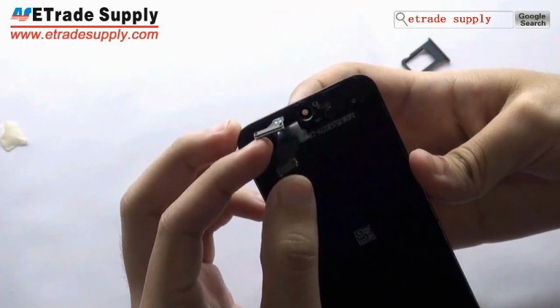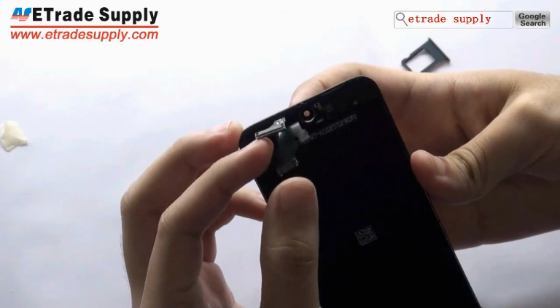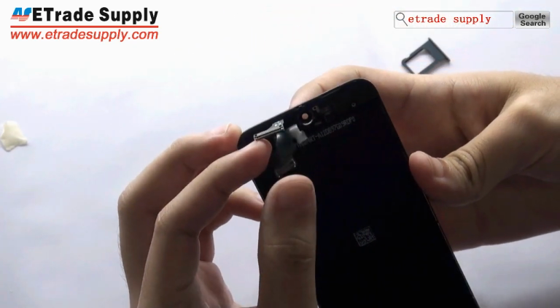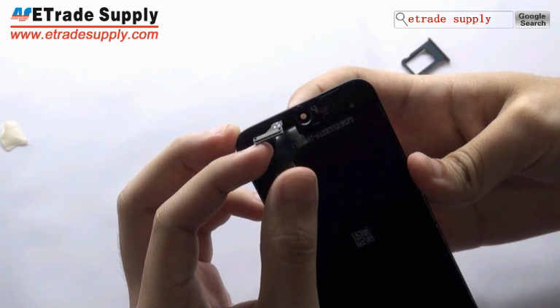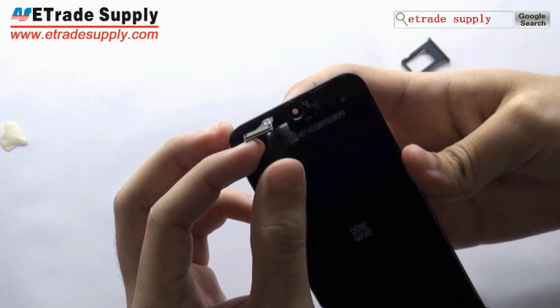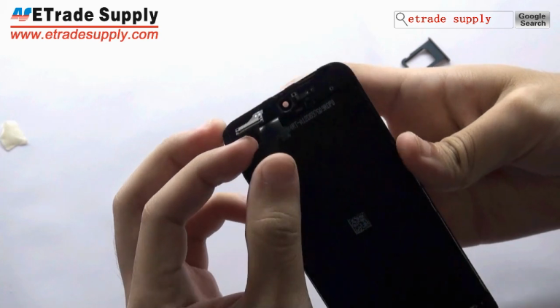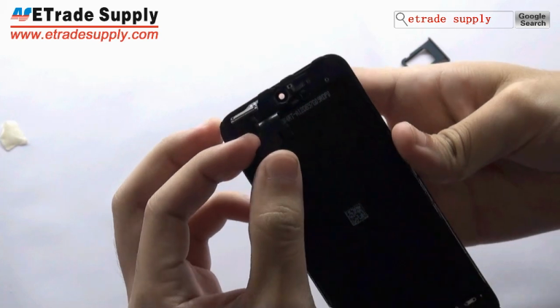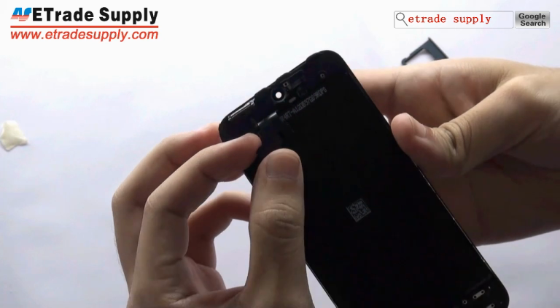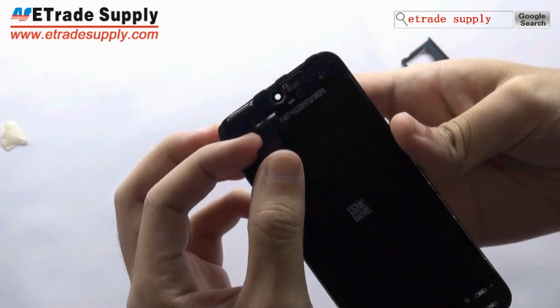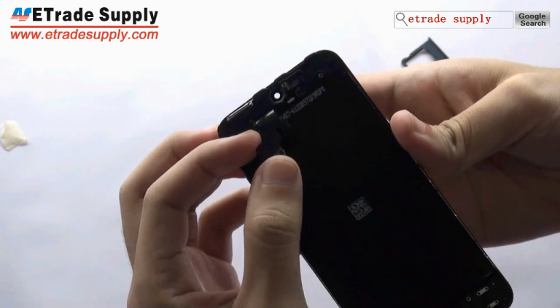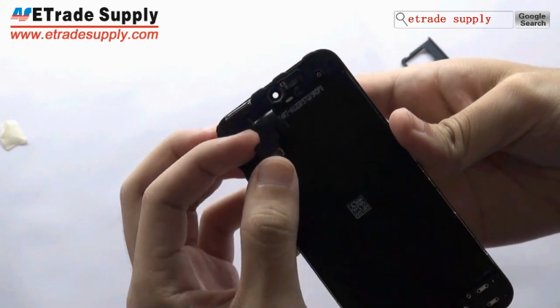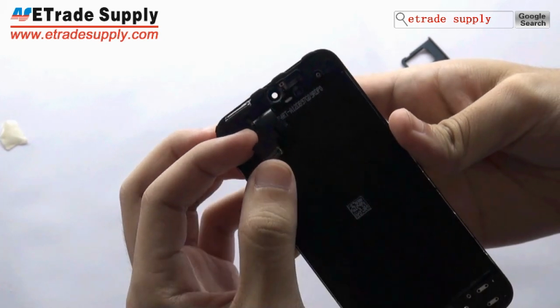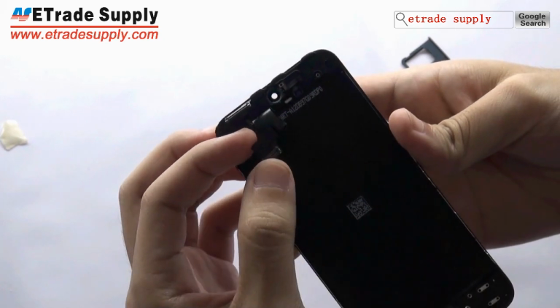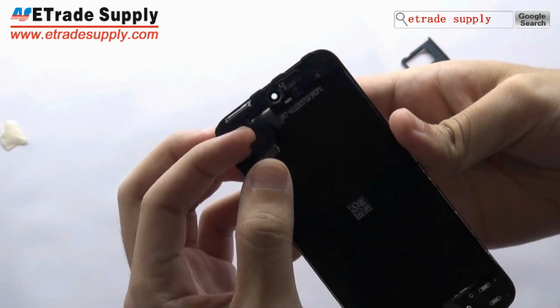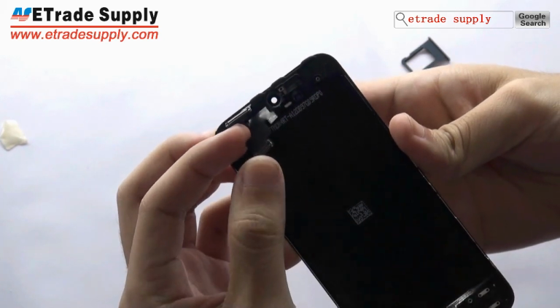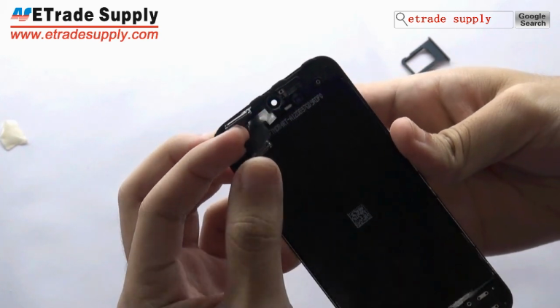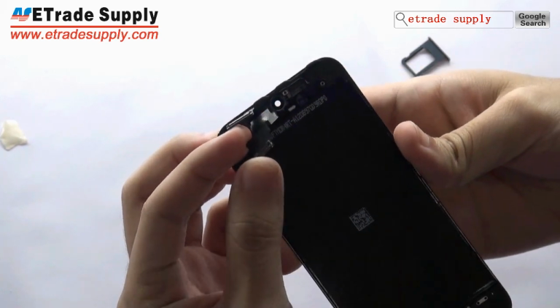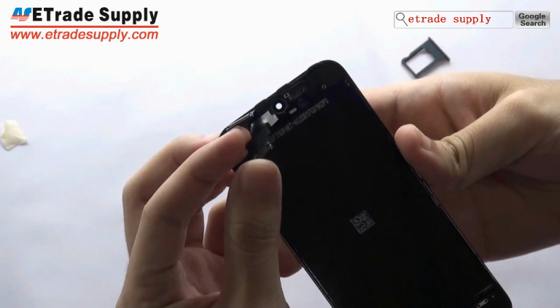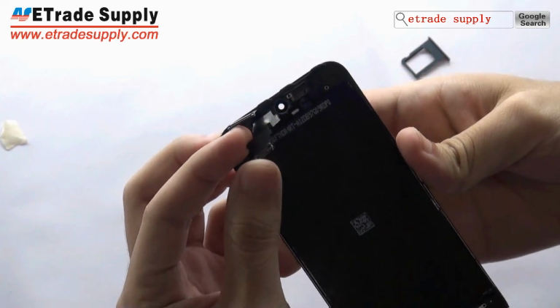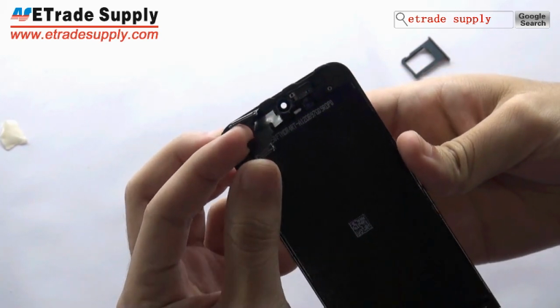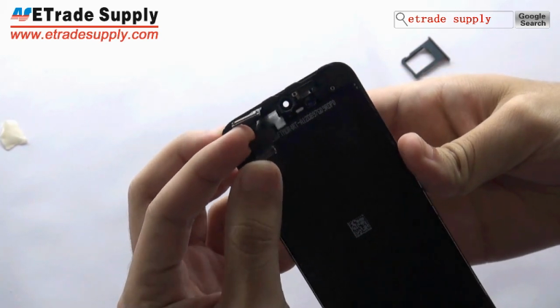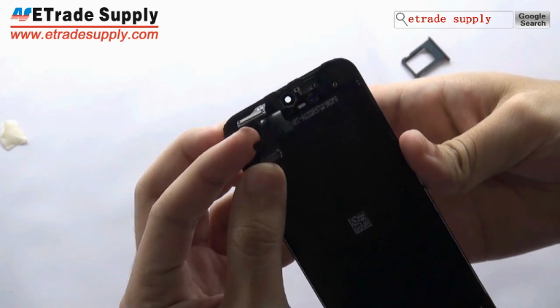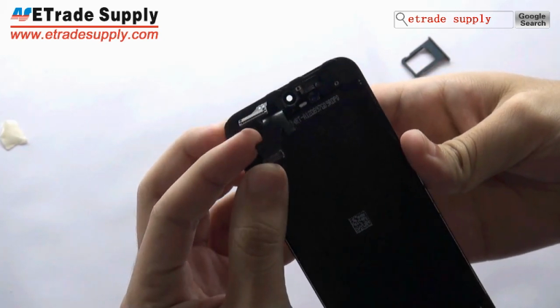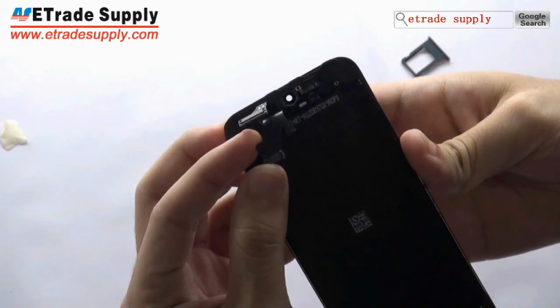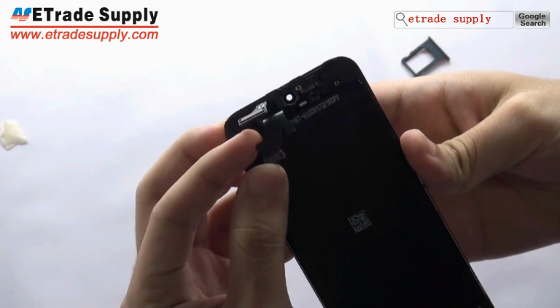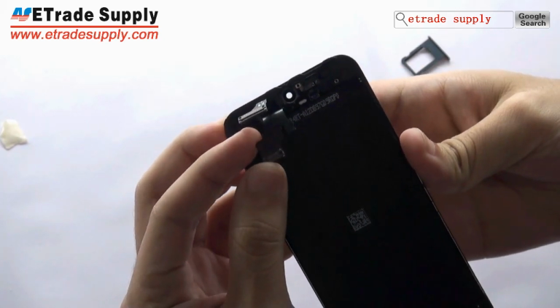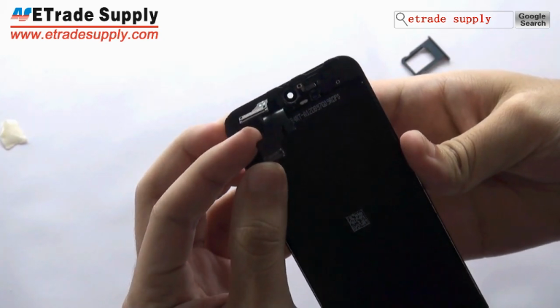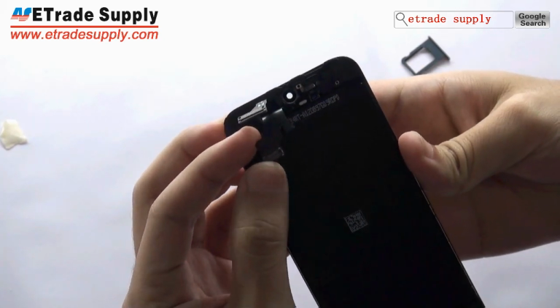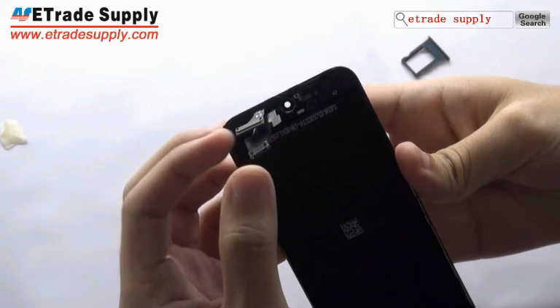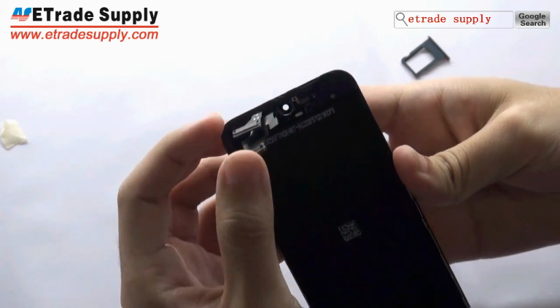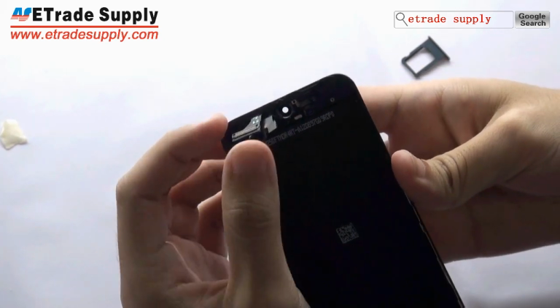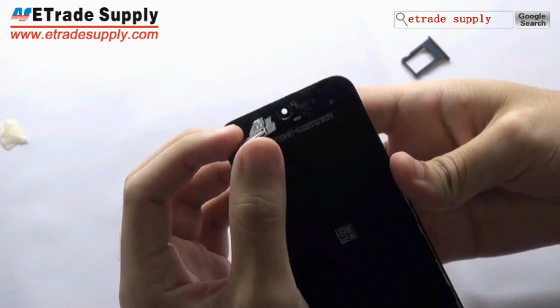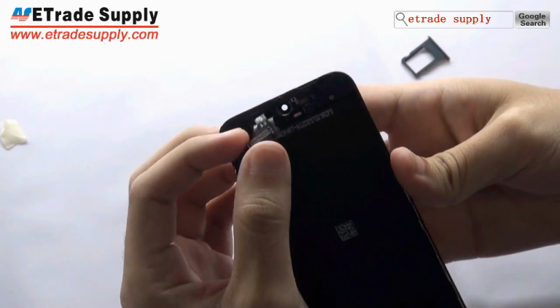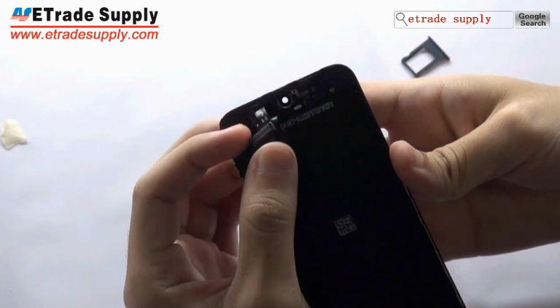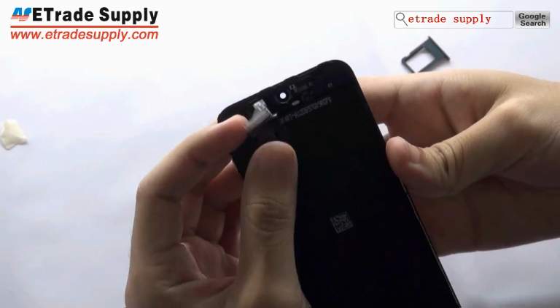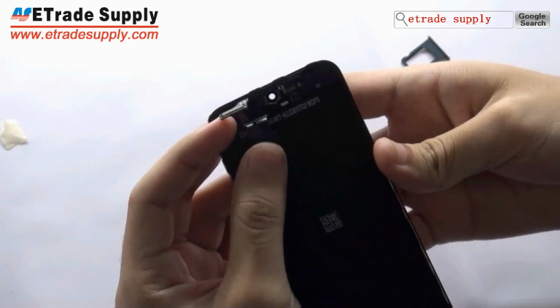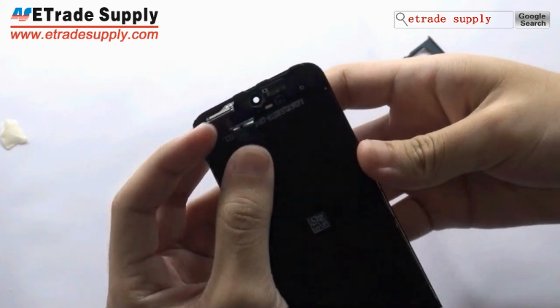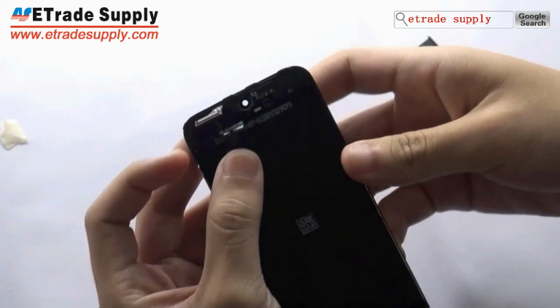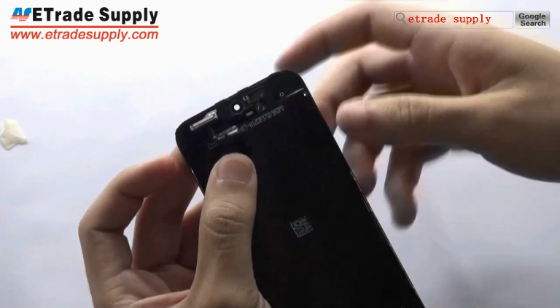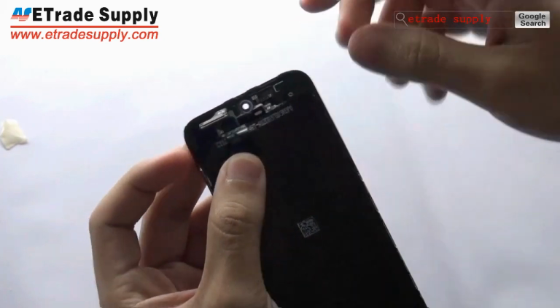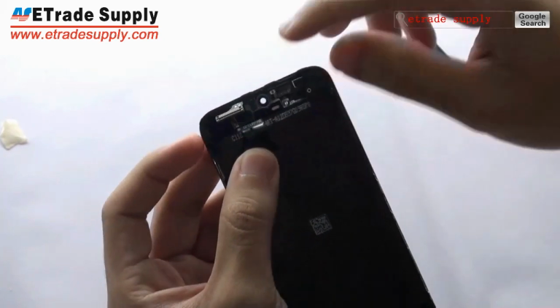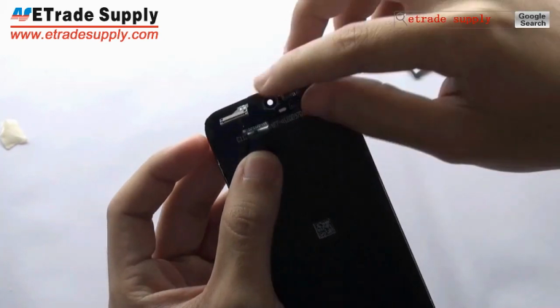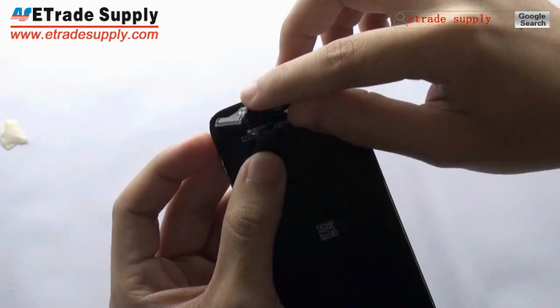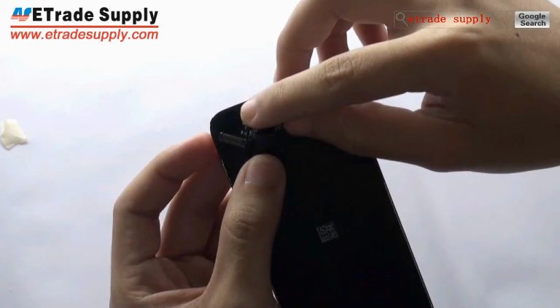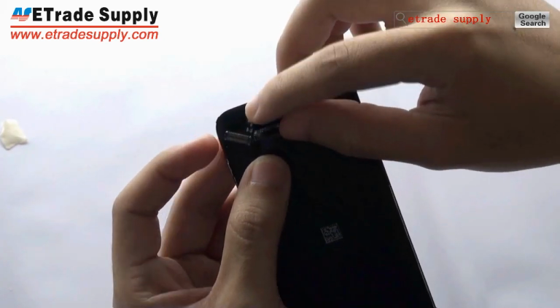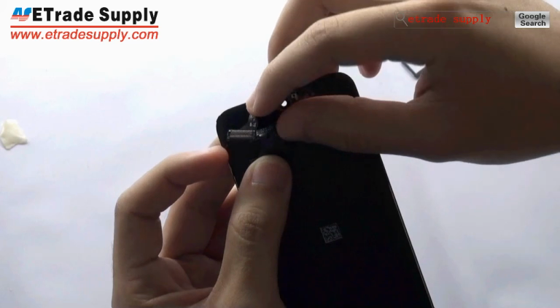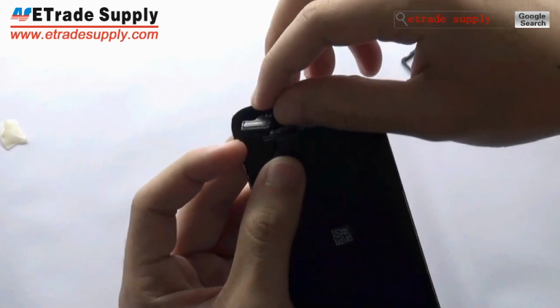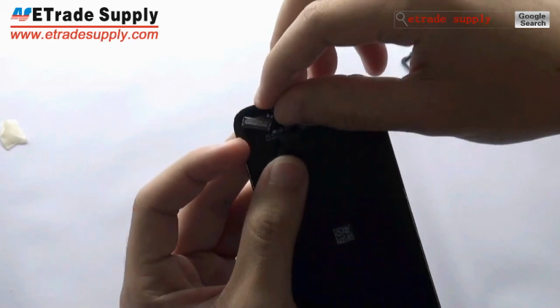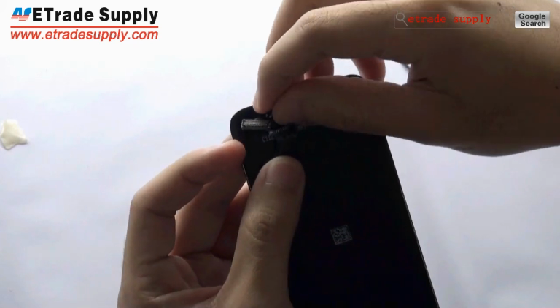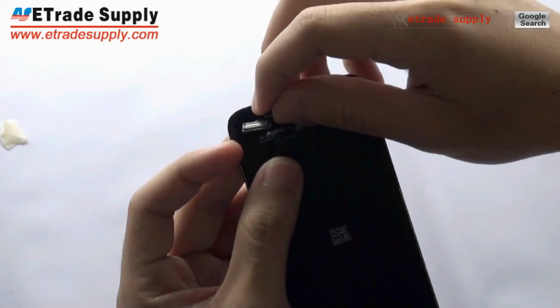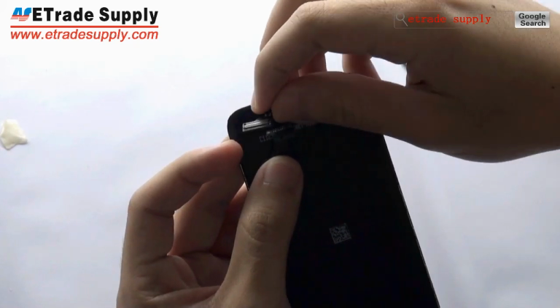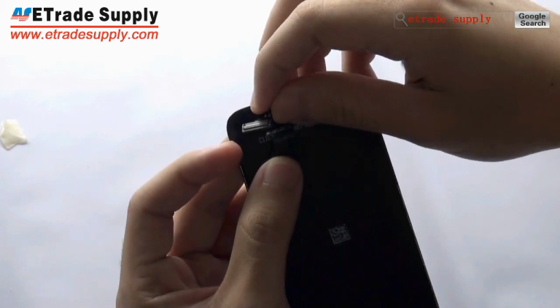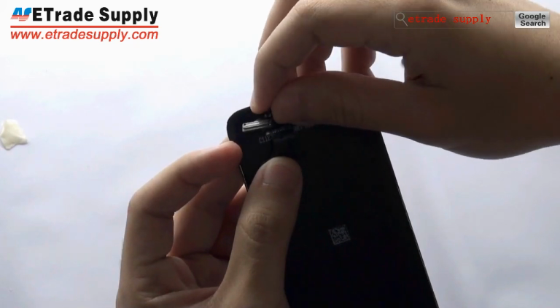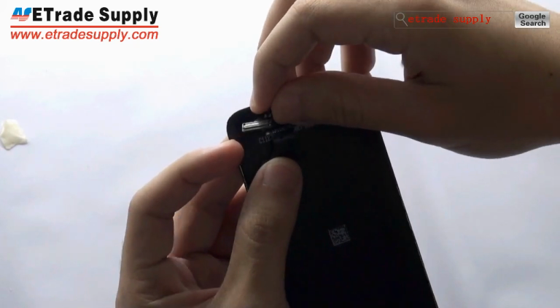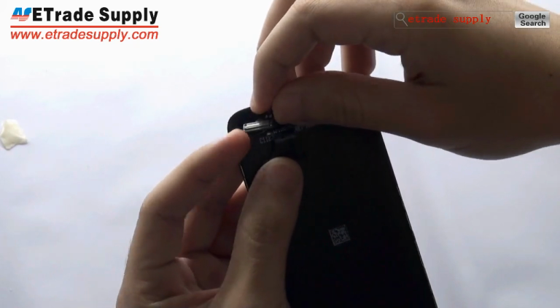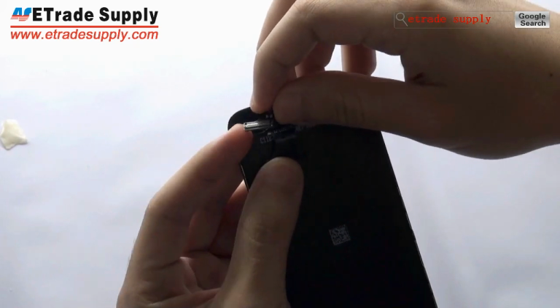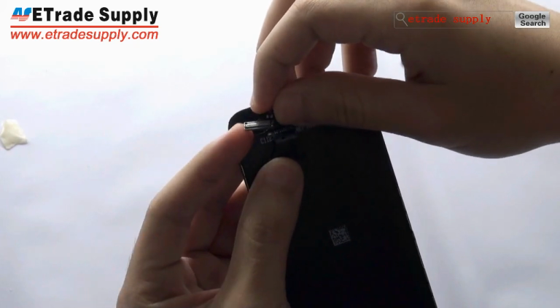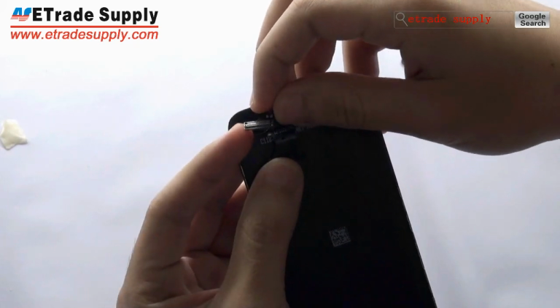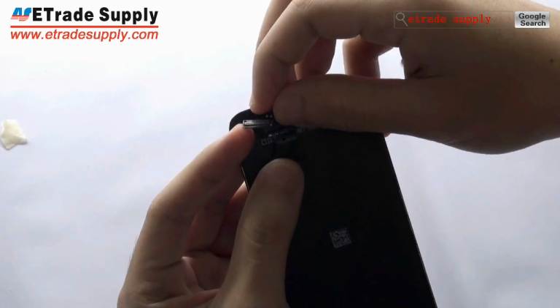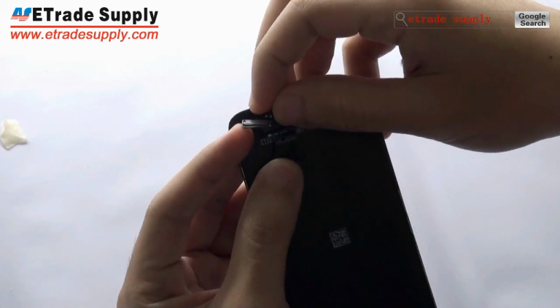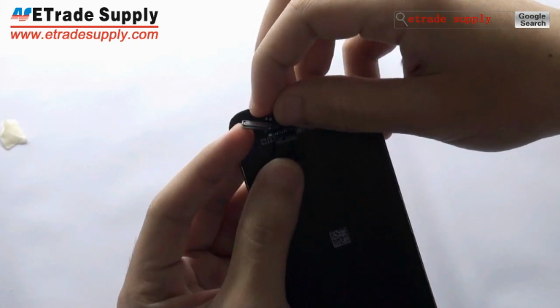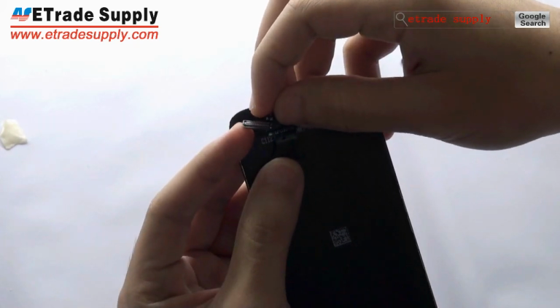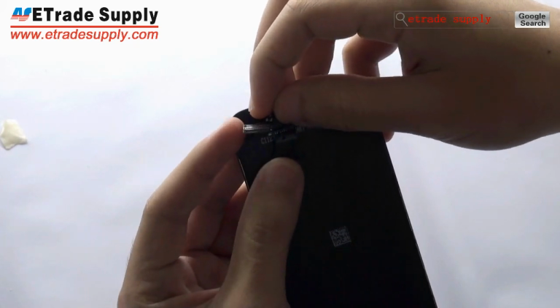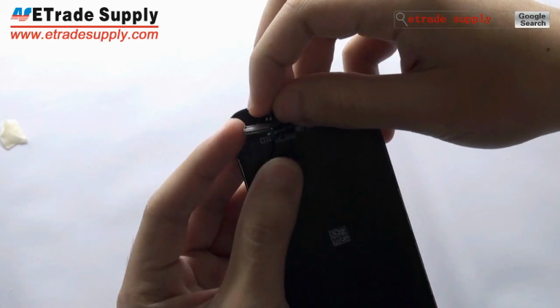This part is the LCD flexible ribbon, and this part is the digitizer flexible ribbon.